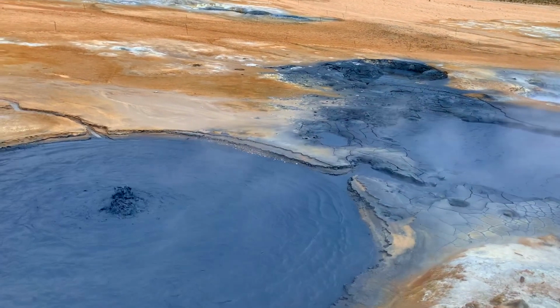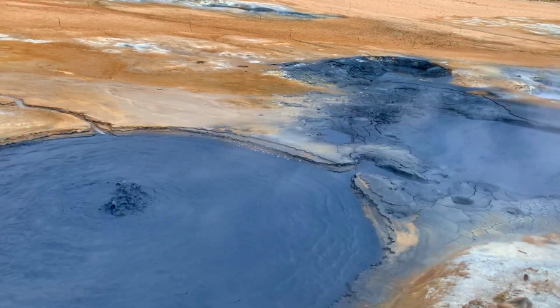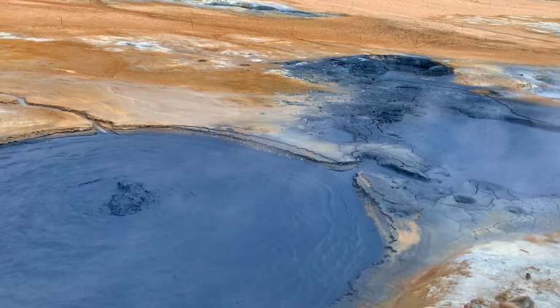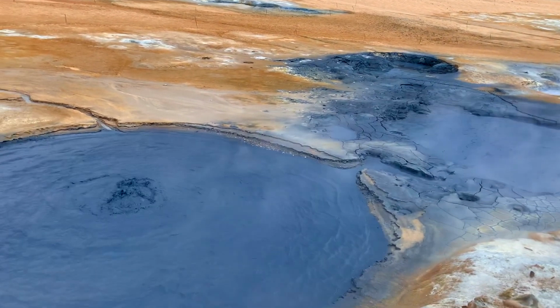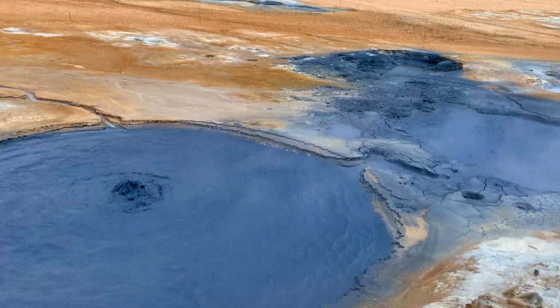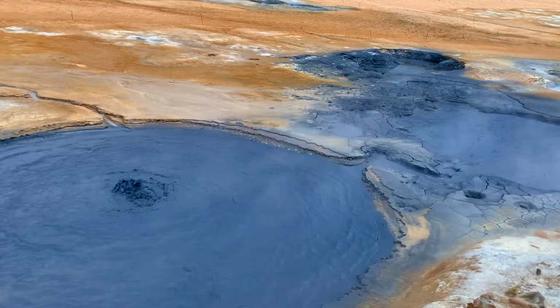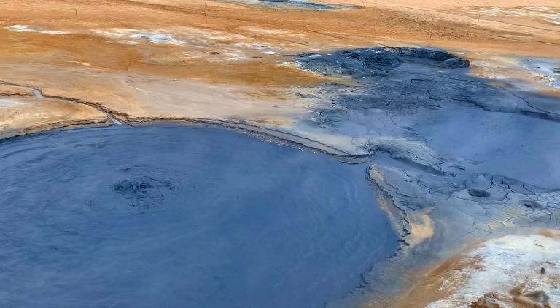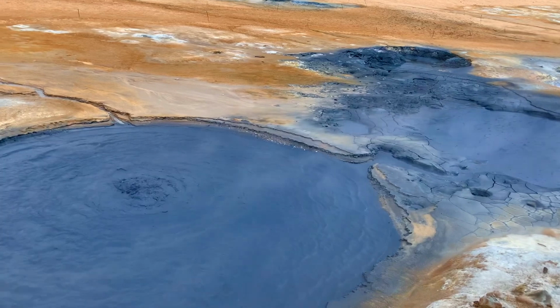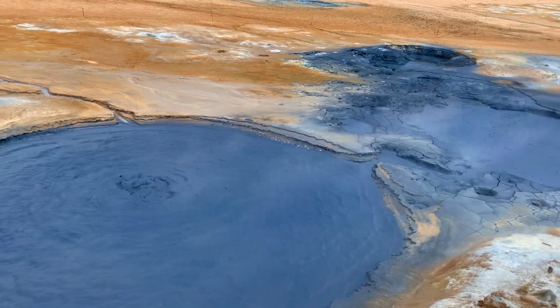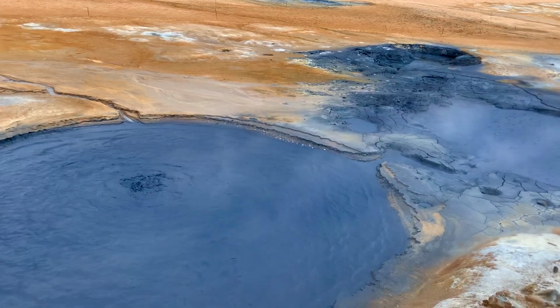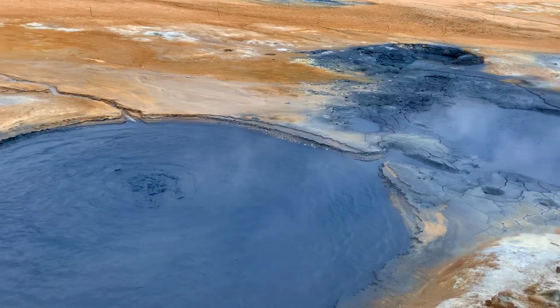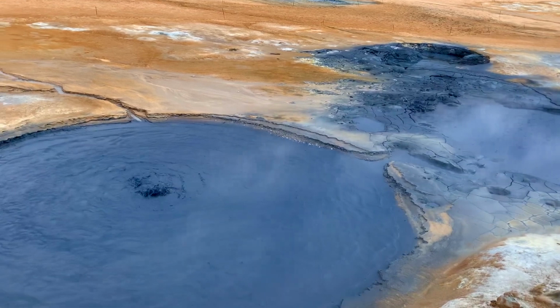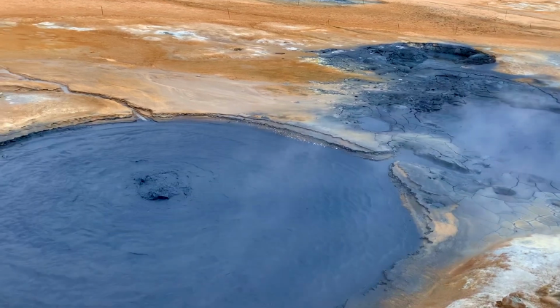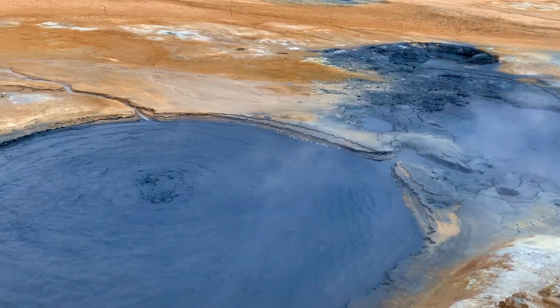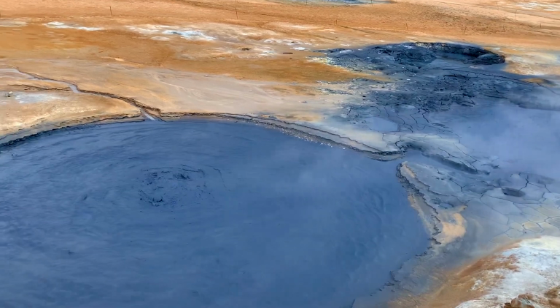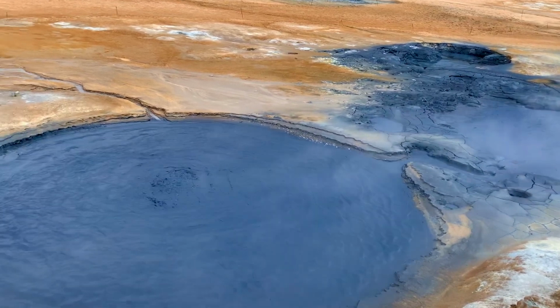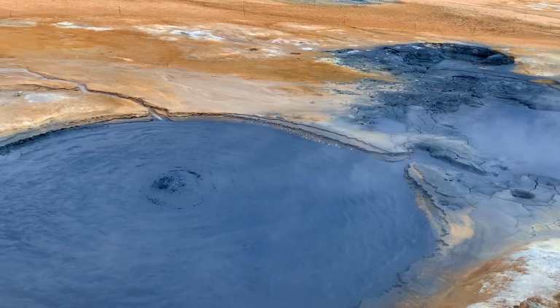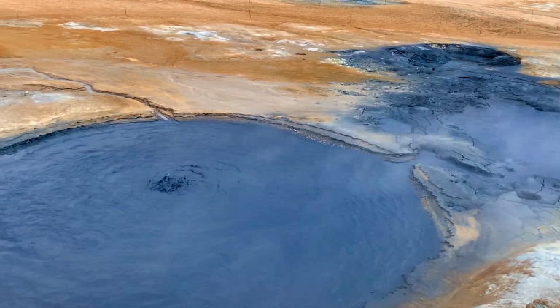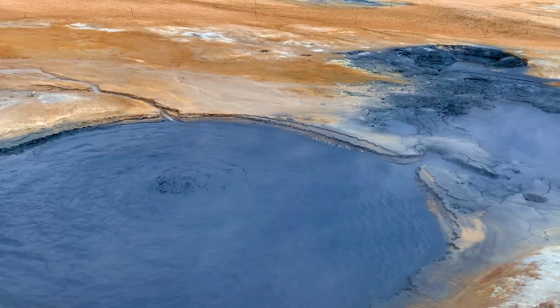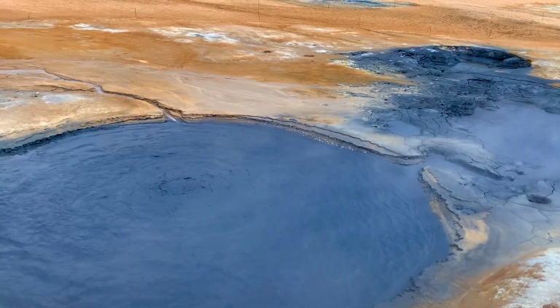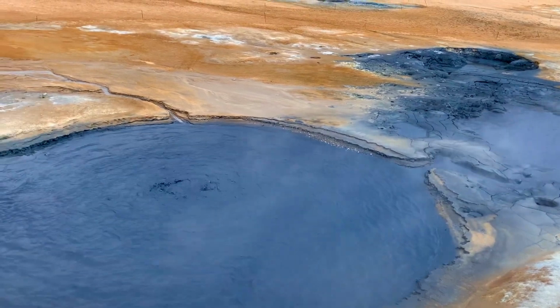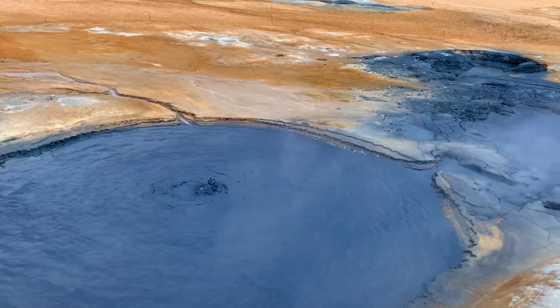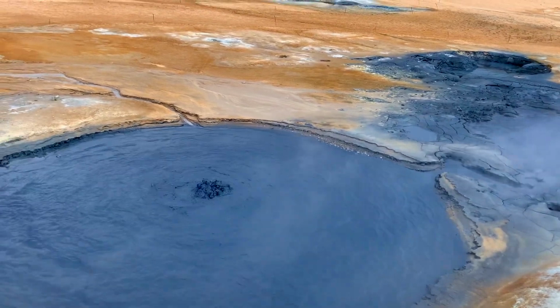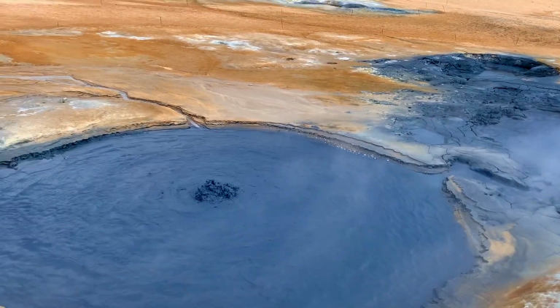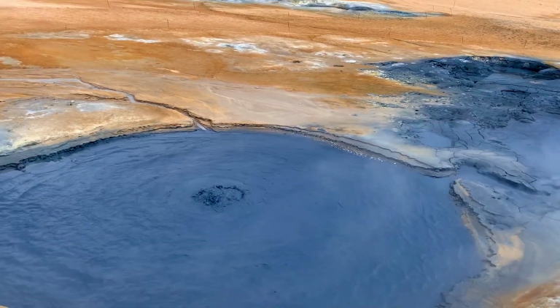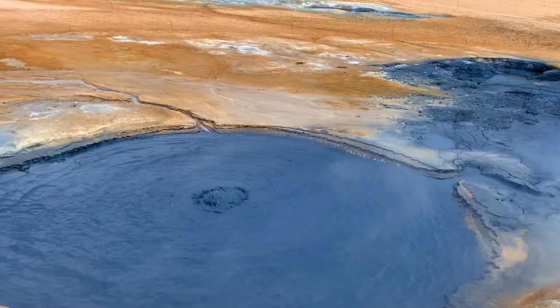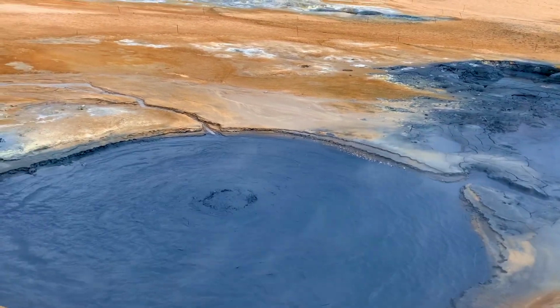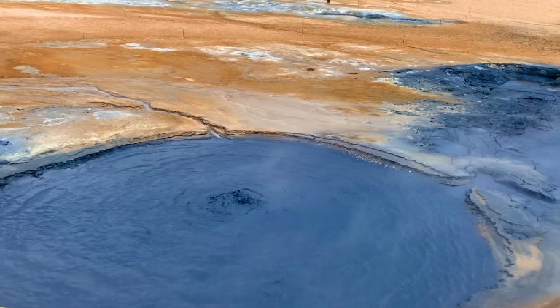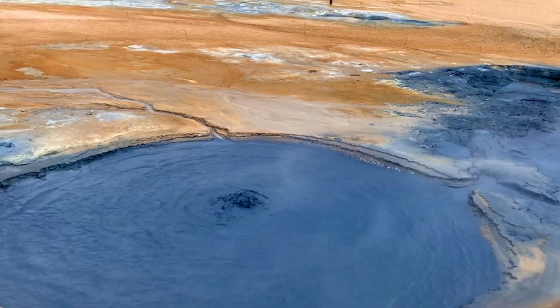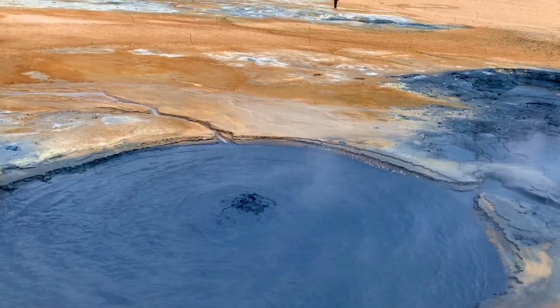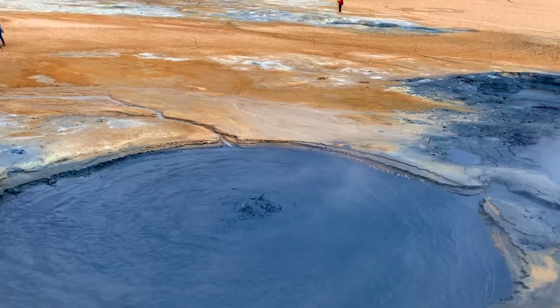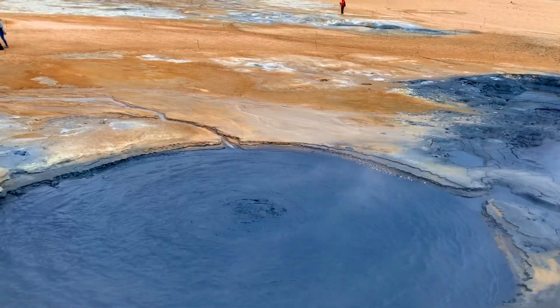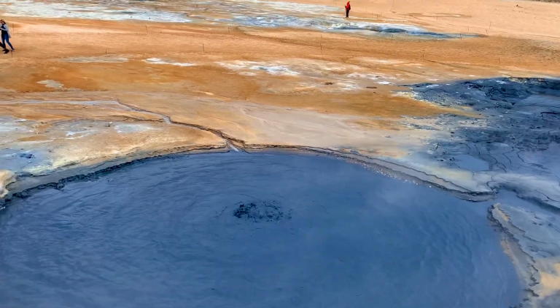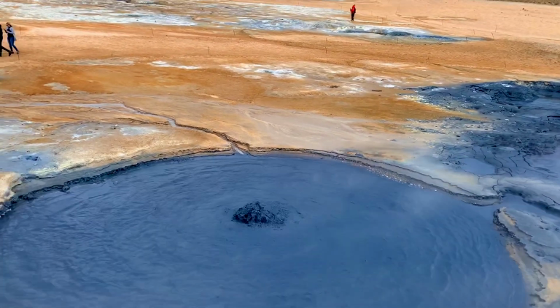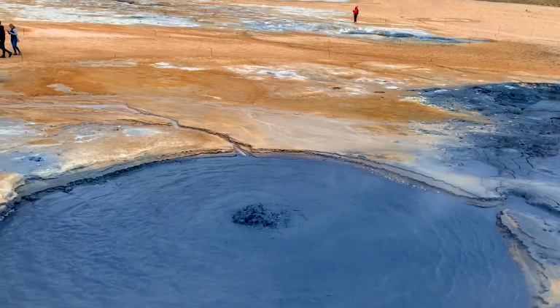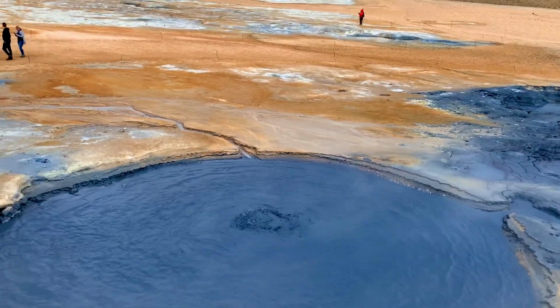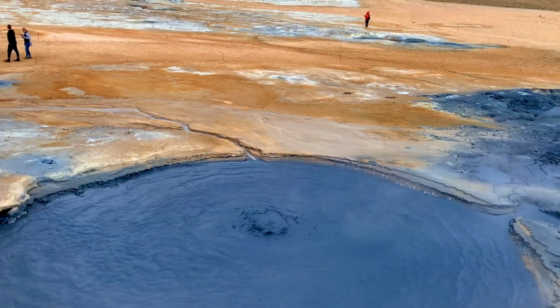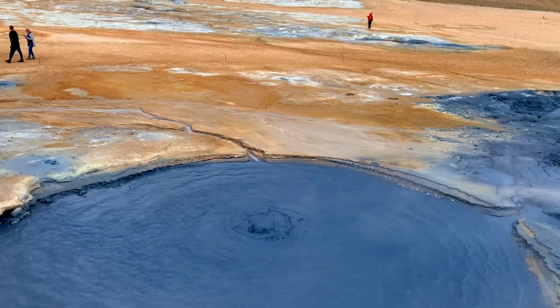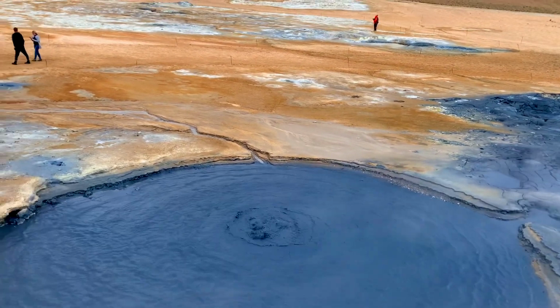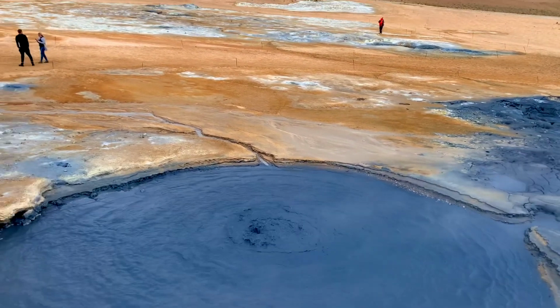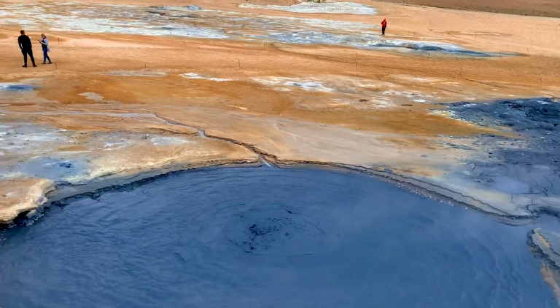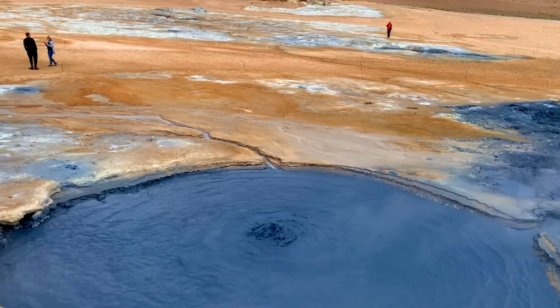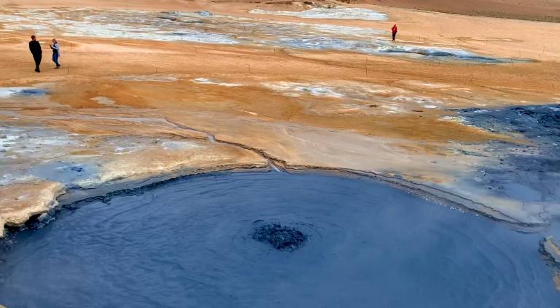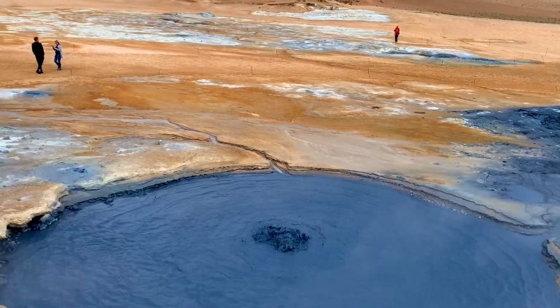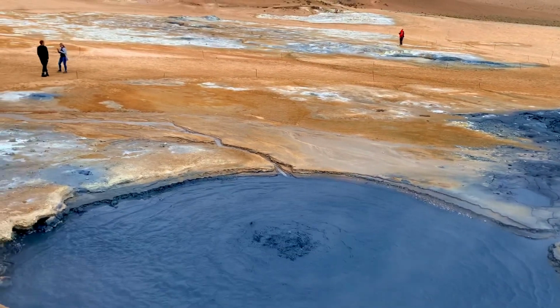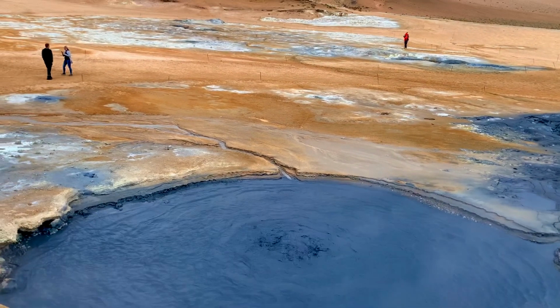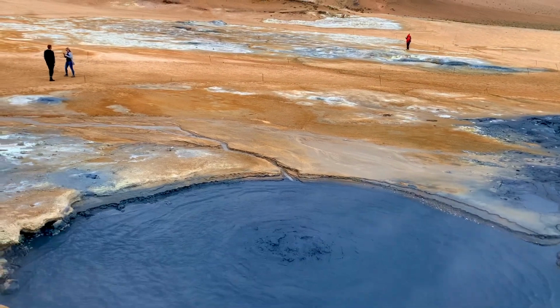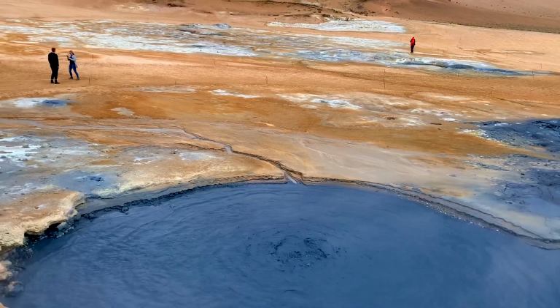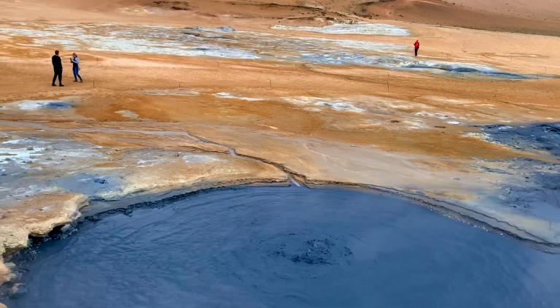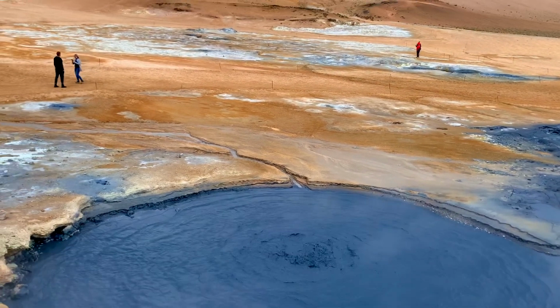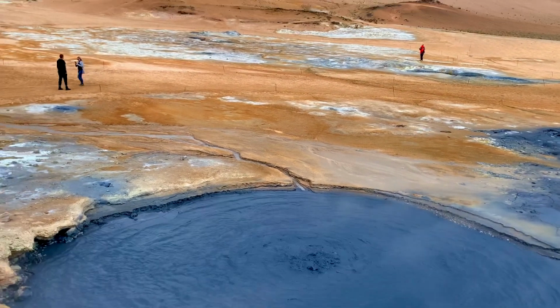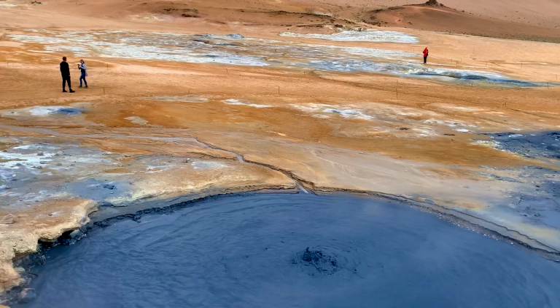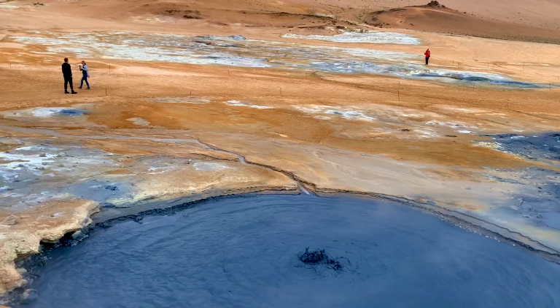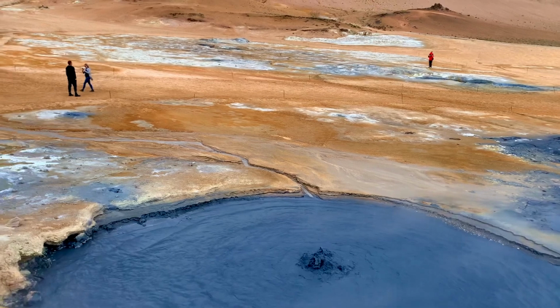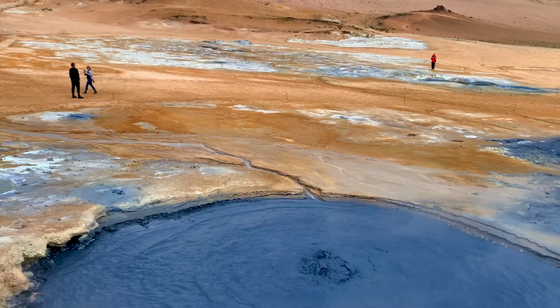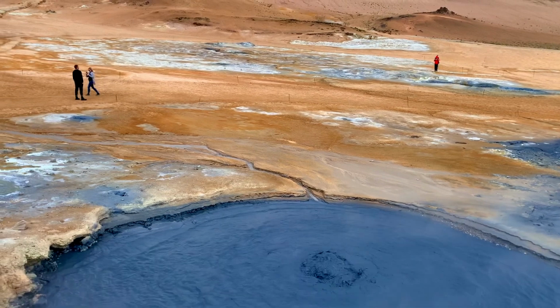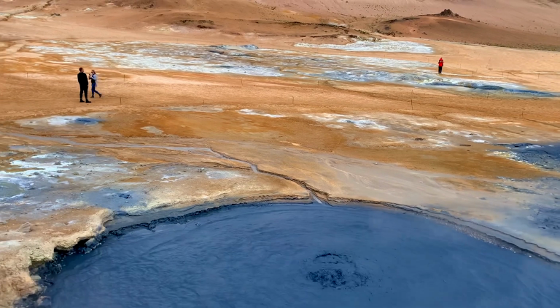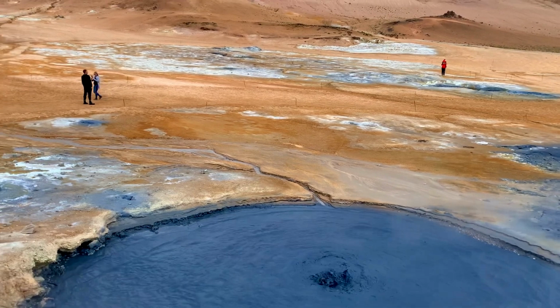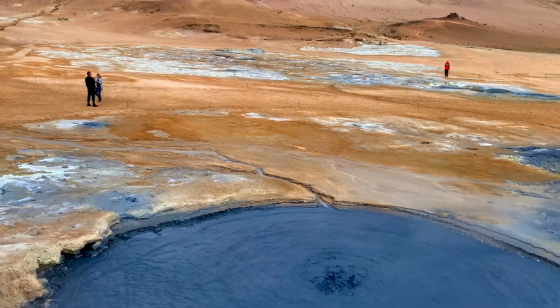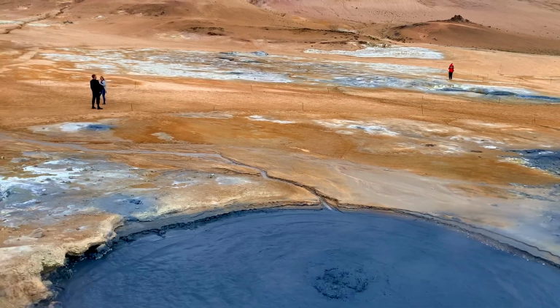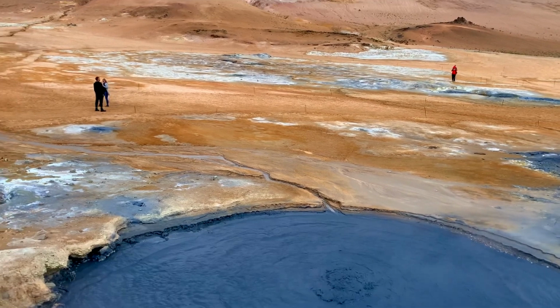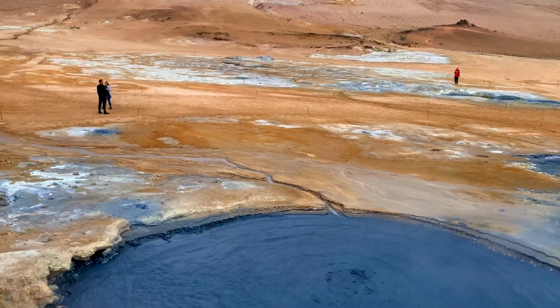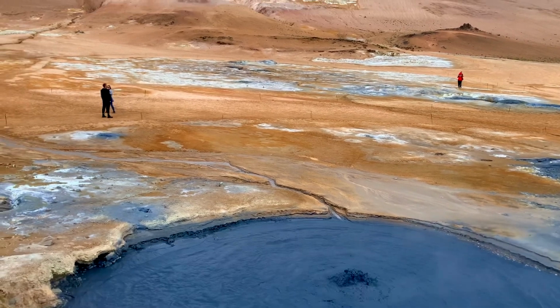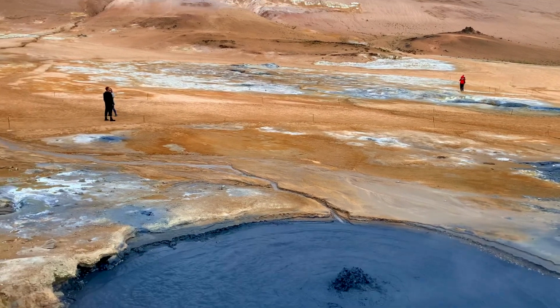We're looking for the mud pots, and we found them. We're going for the mud!